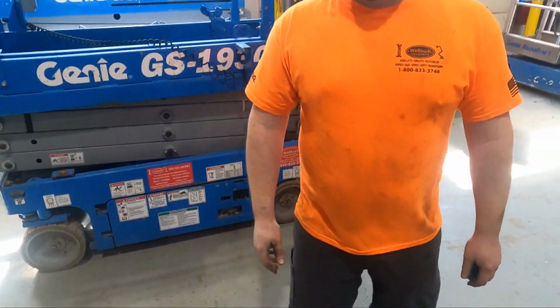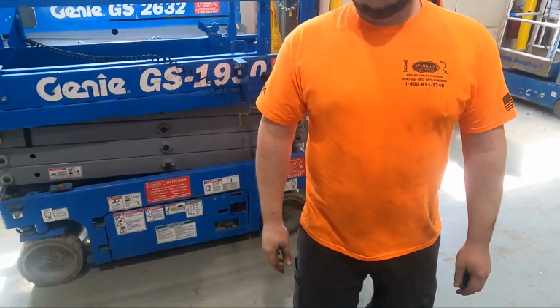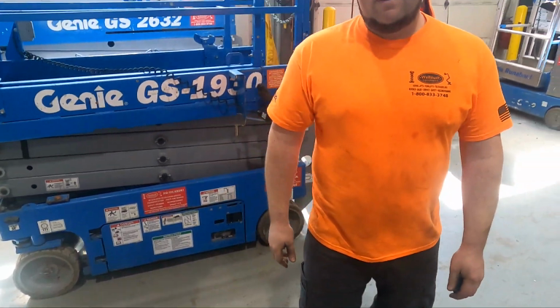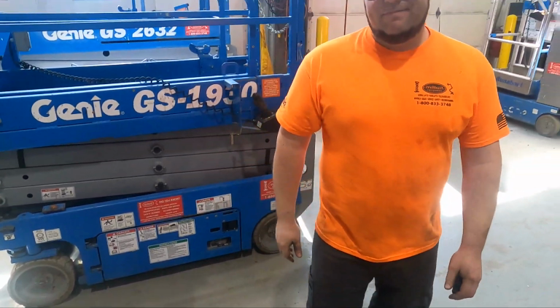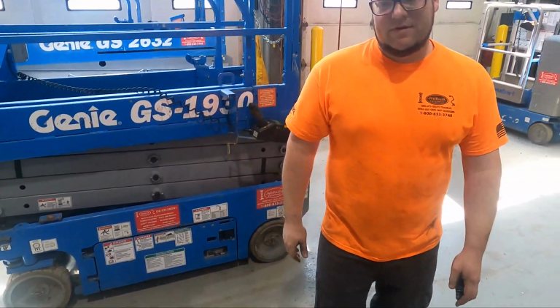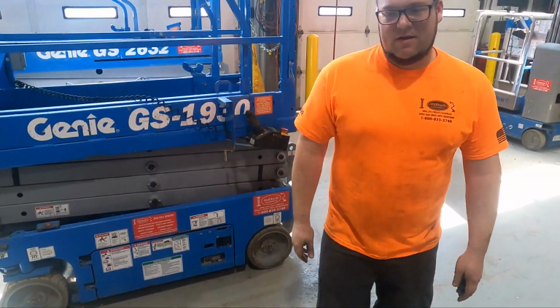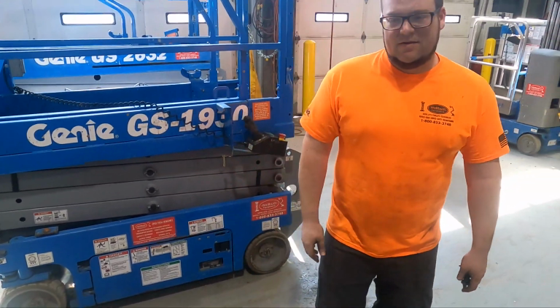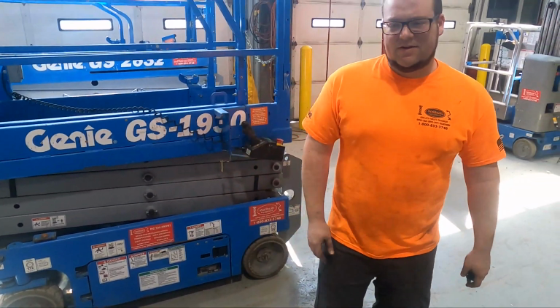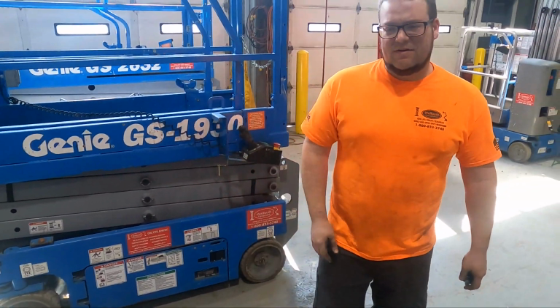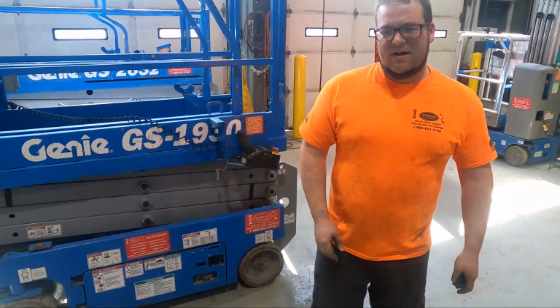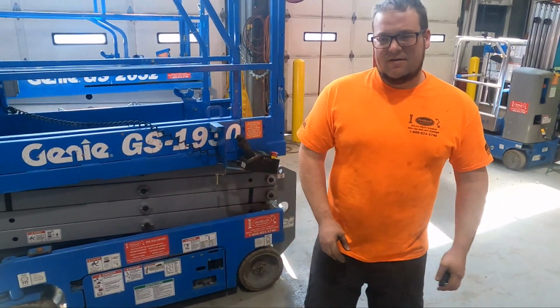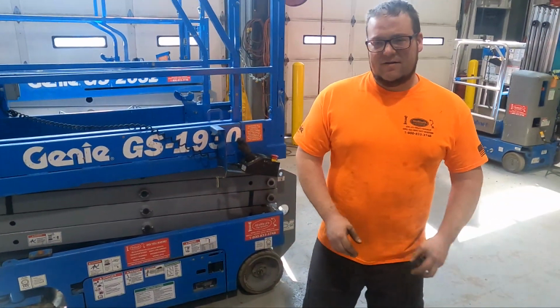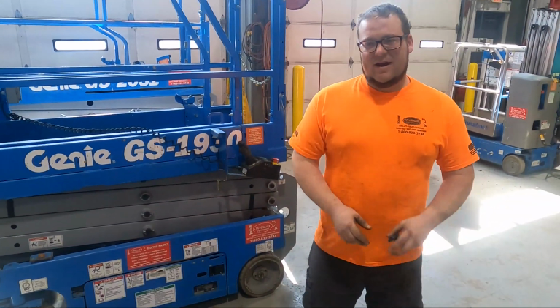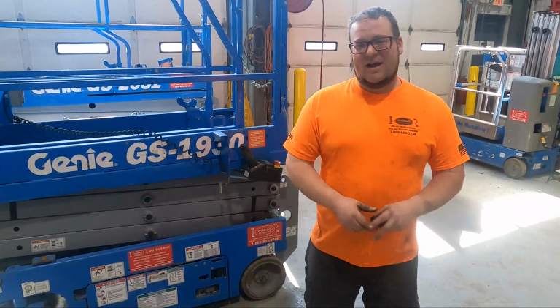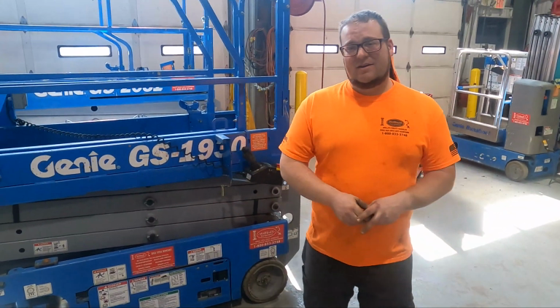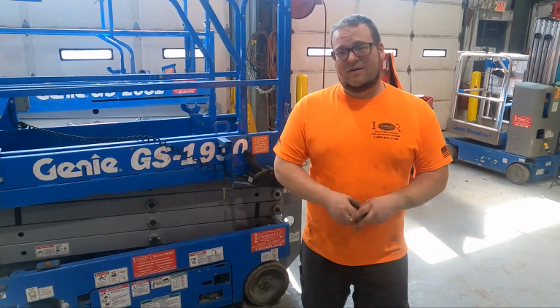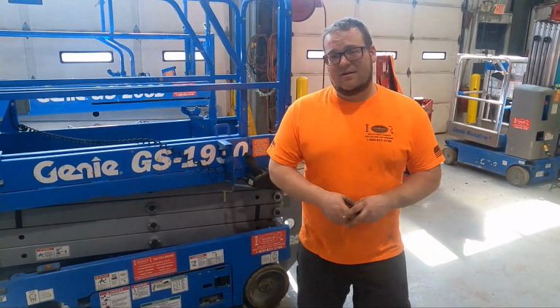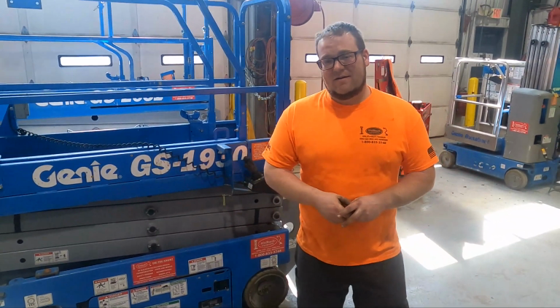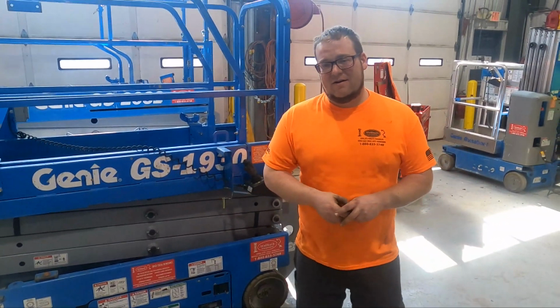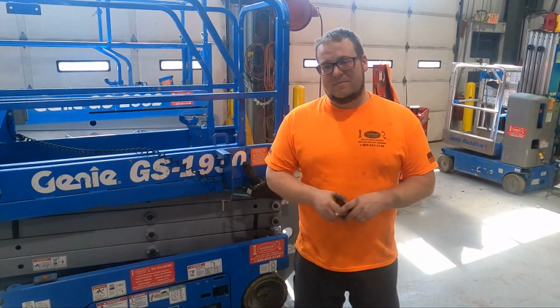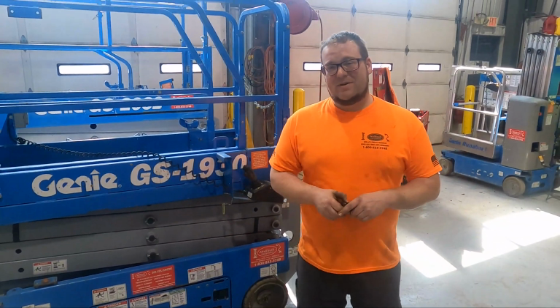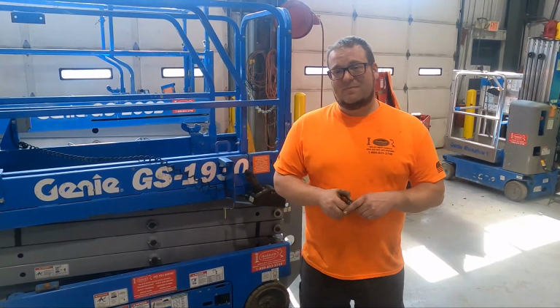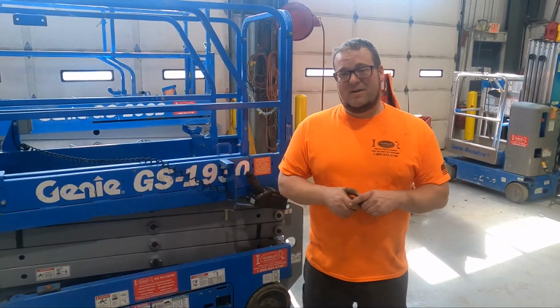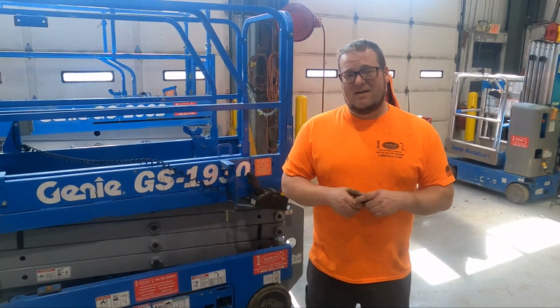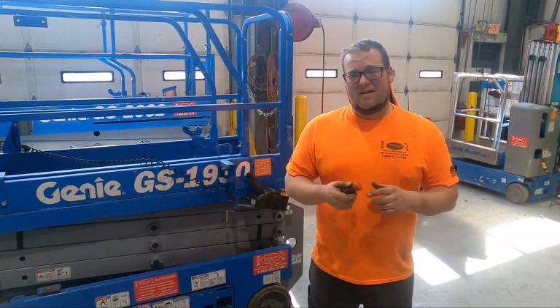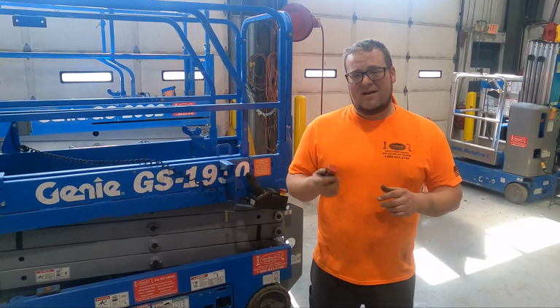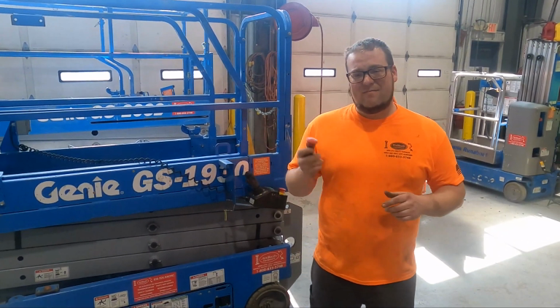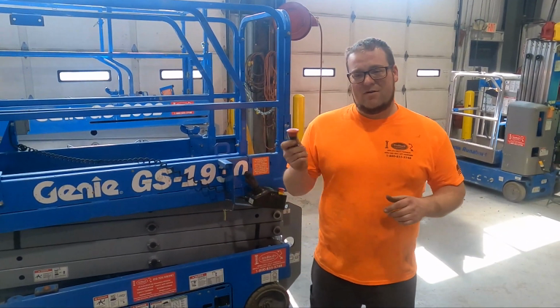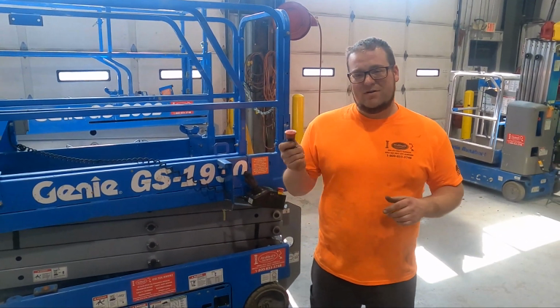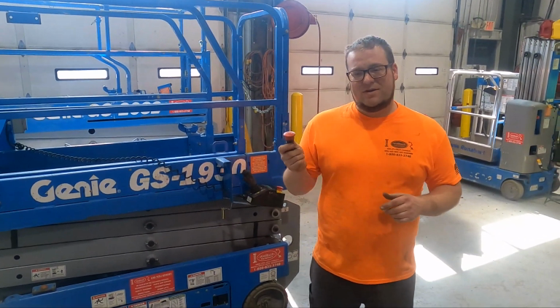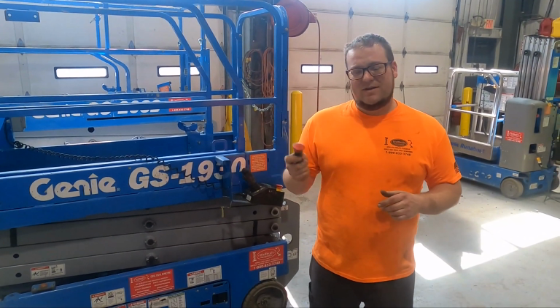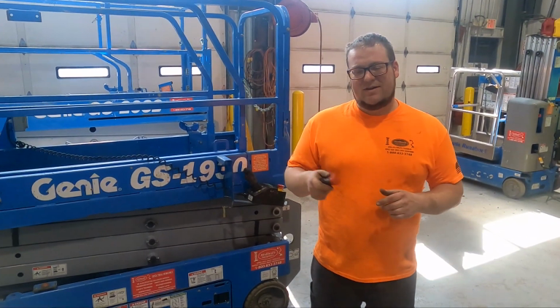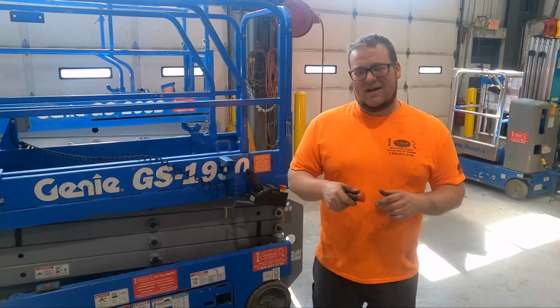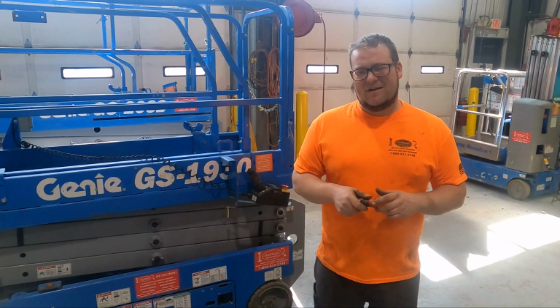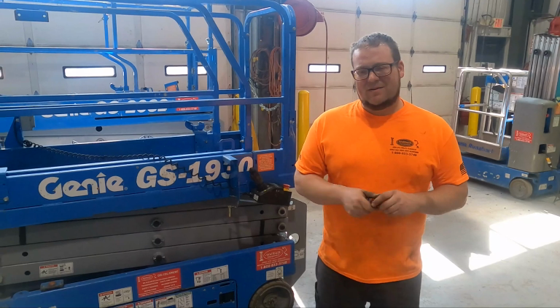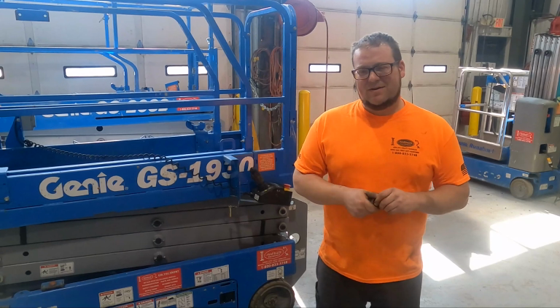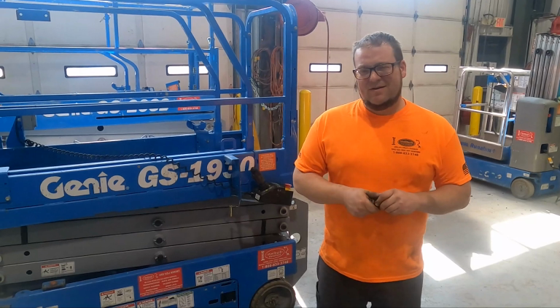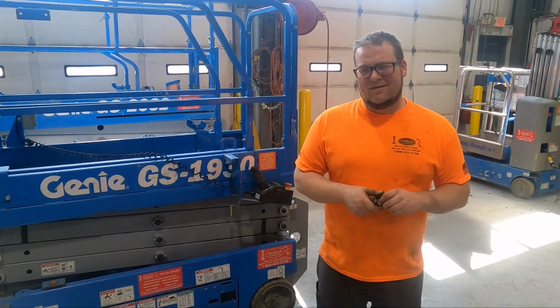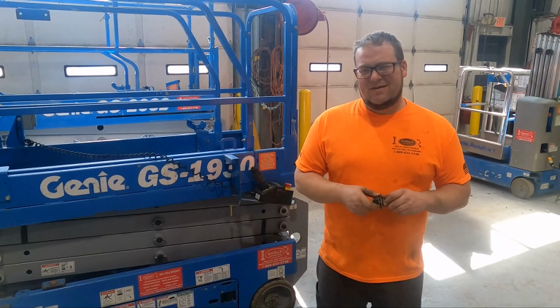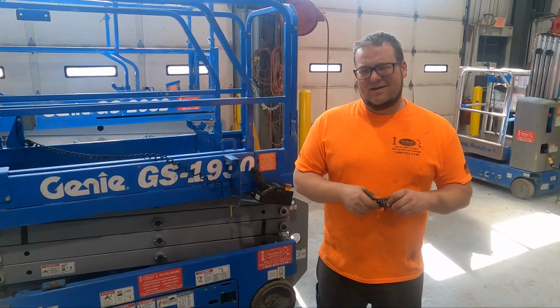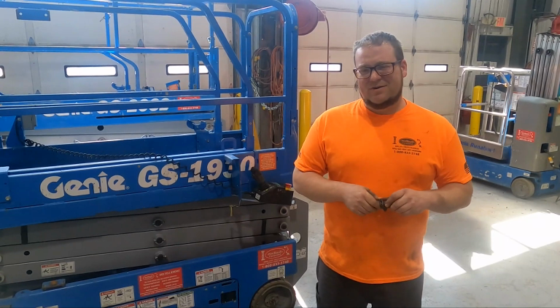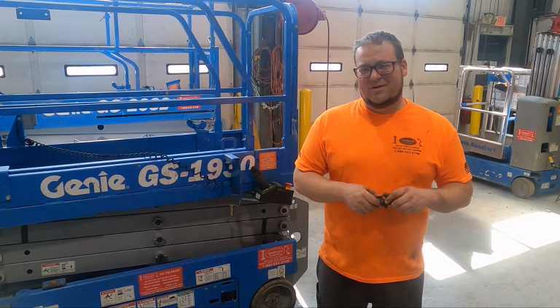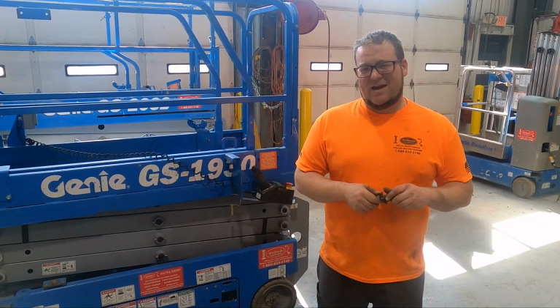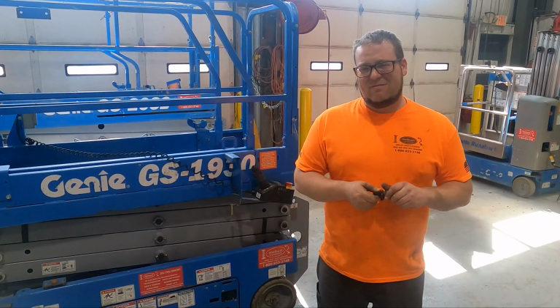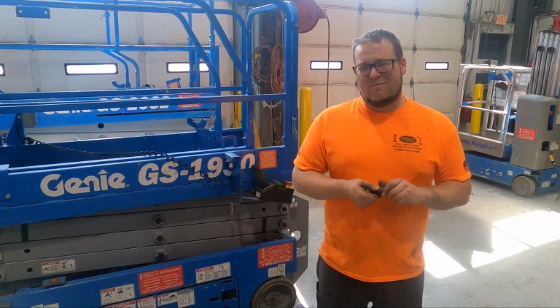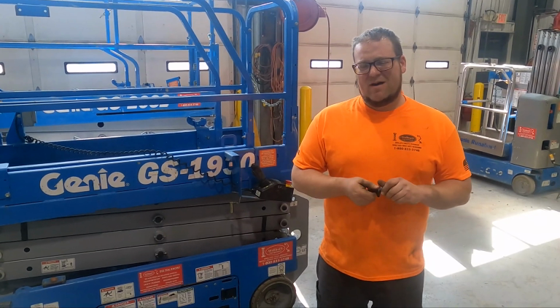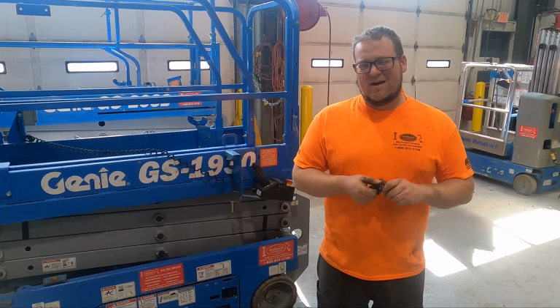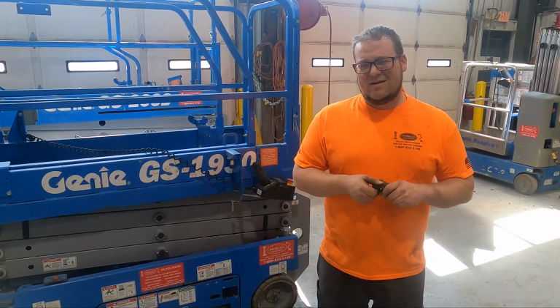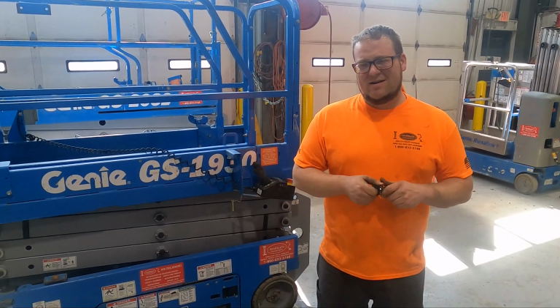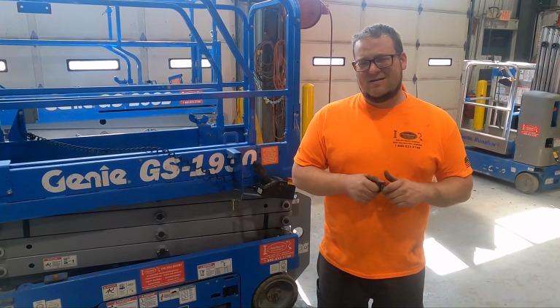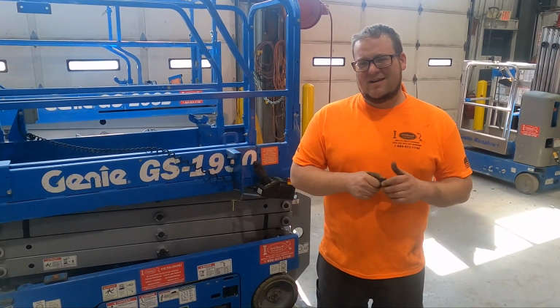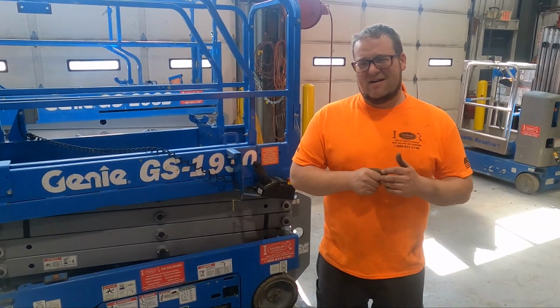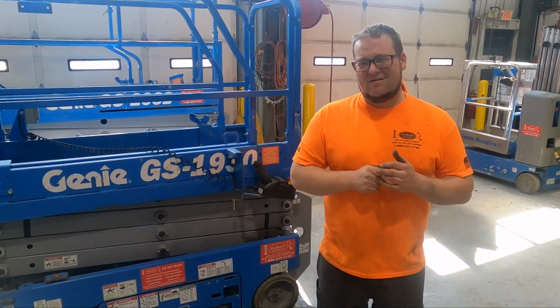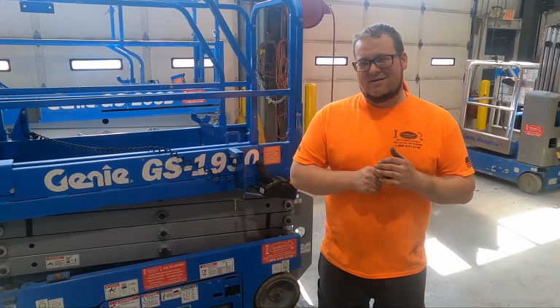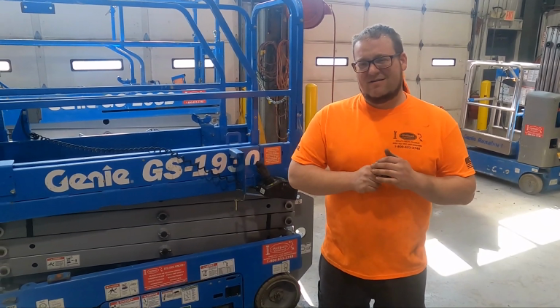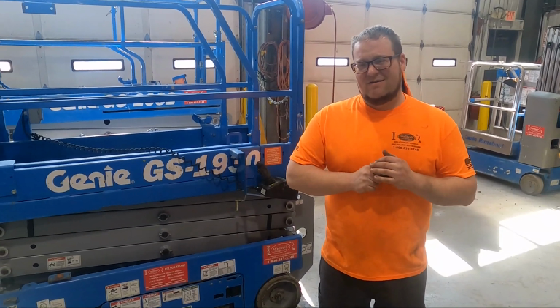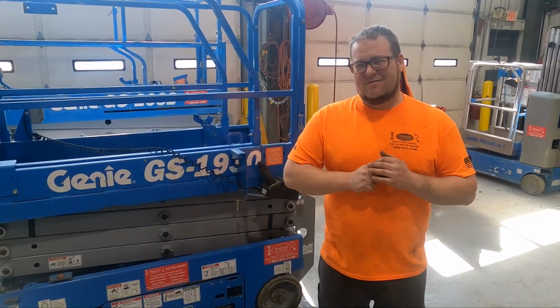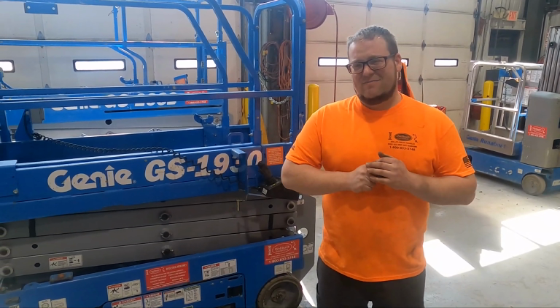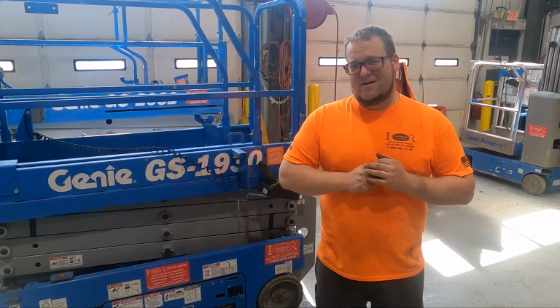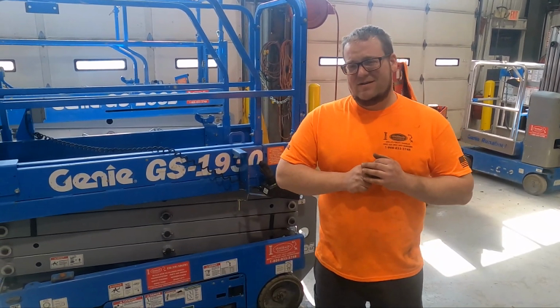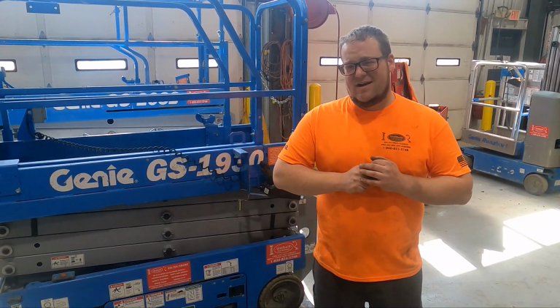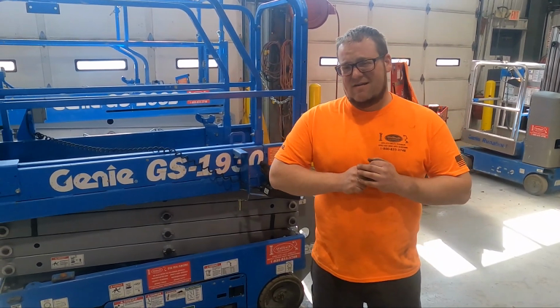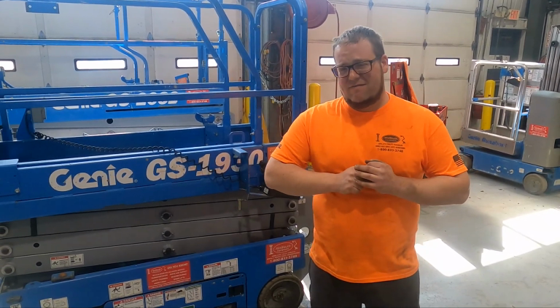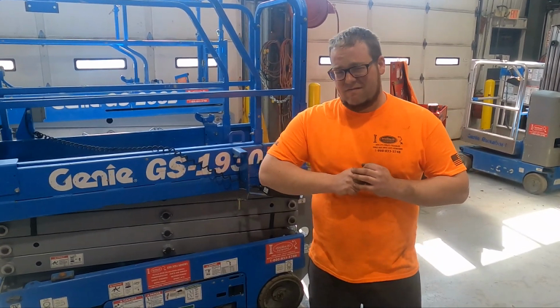Alright, so now you guys are up to speed on emergency stops. Thanks for stopping by and getting down and dirty with me, Dave.